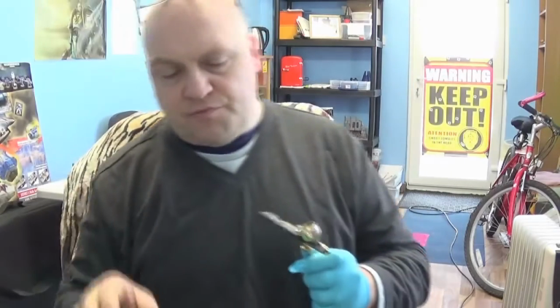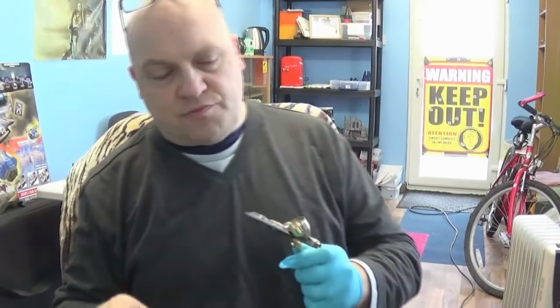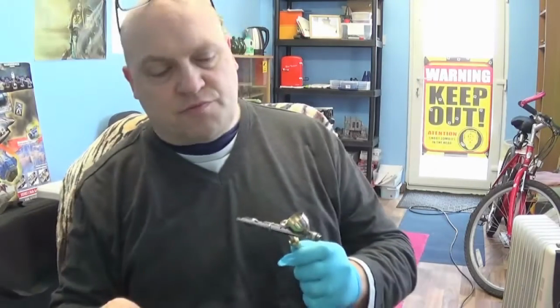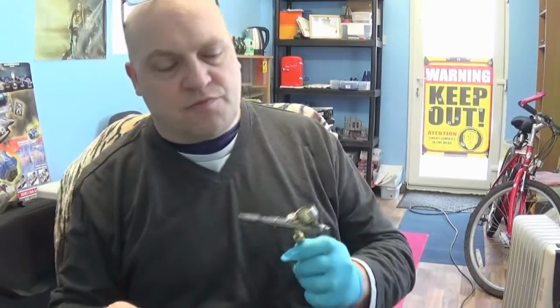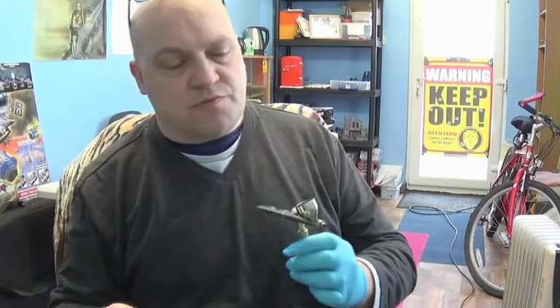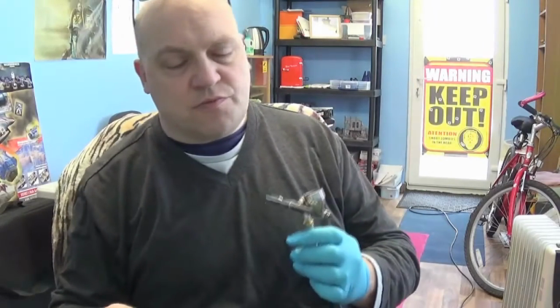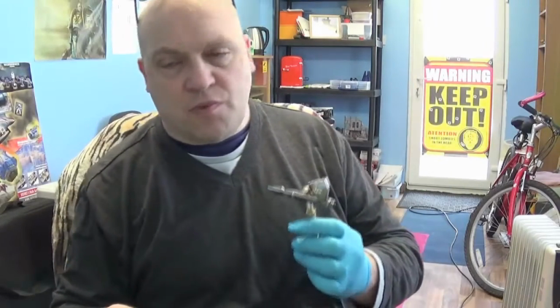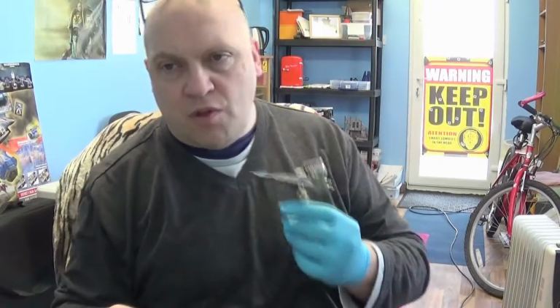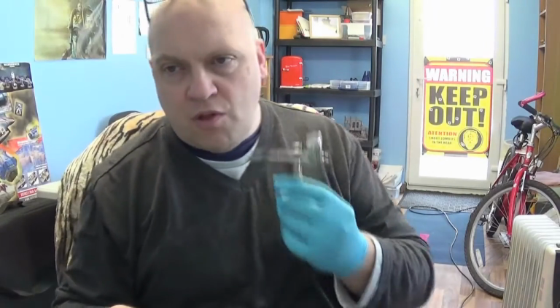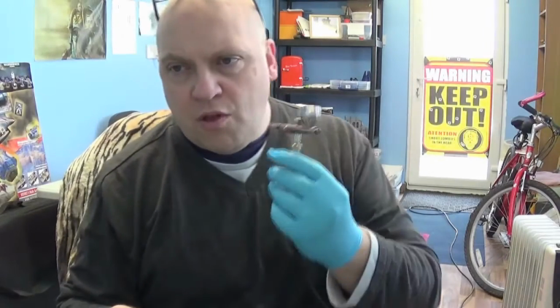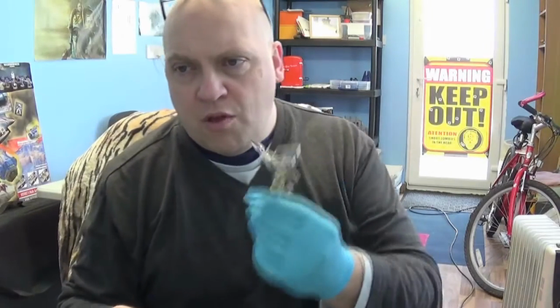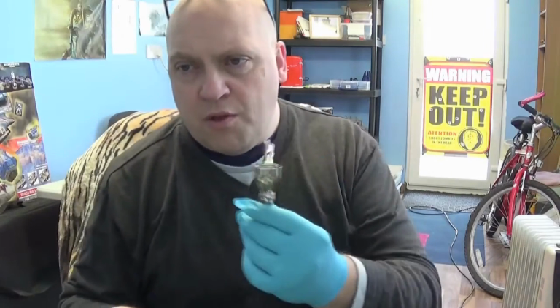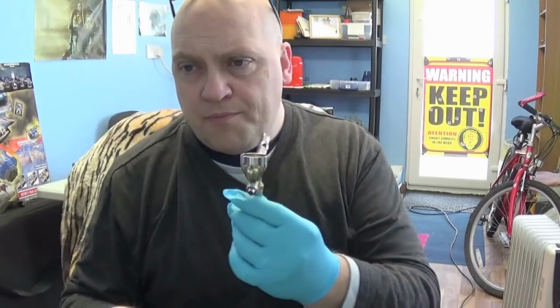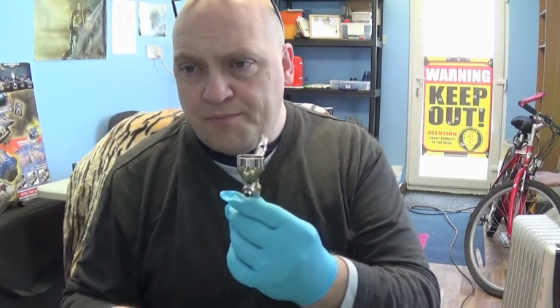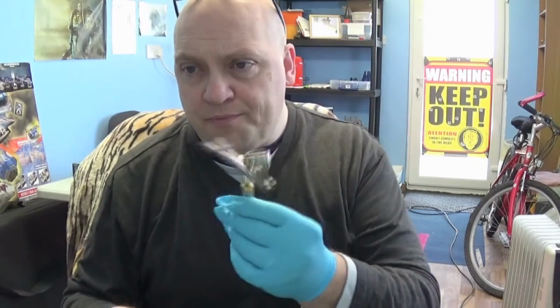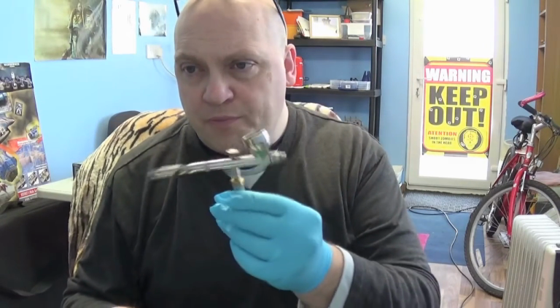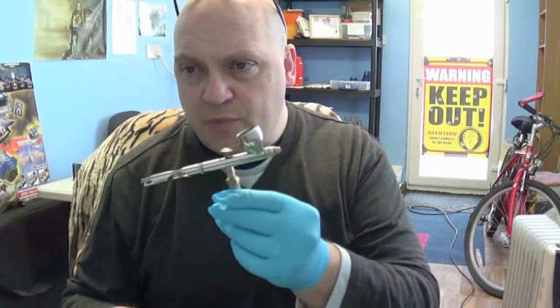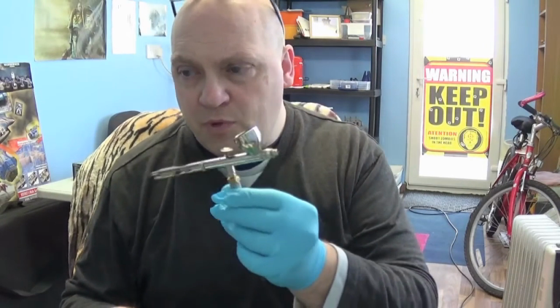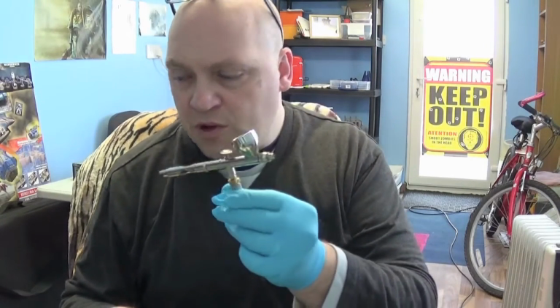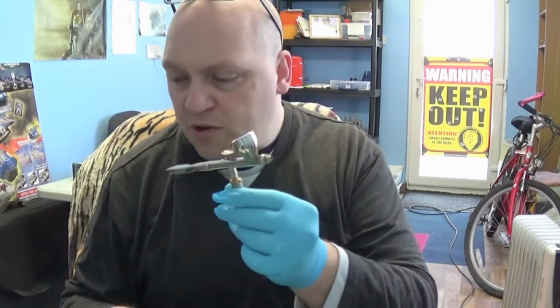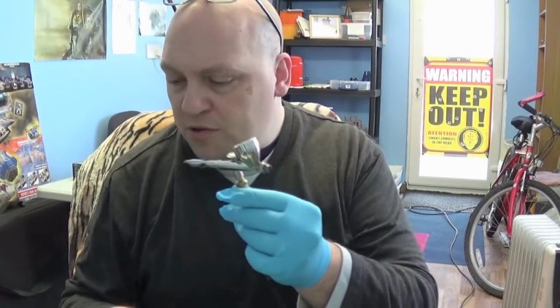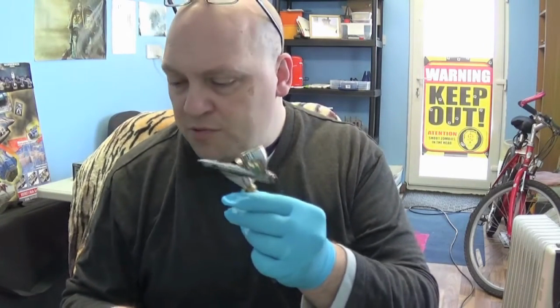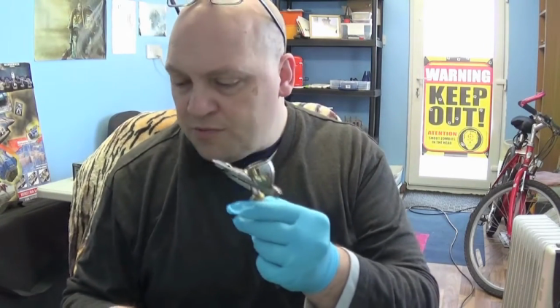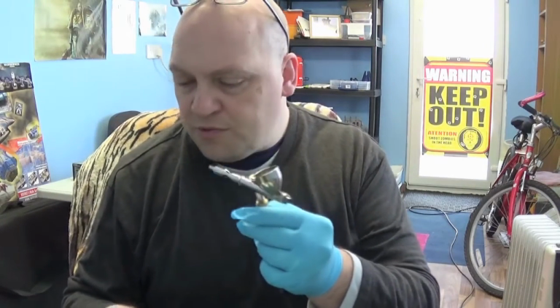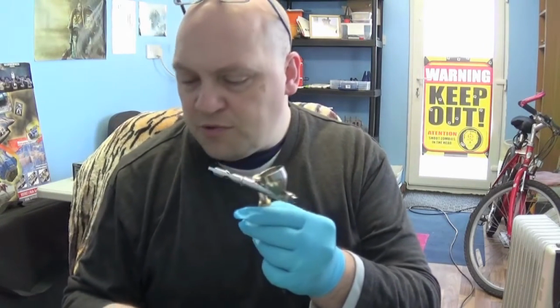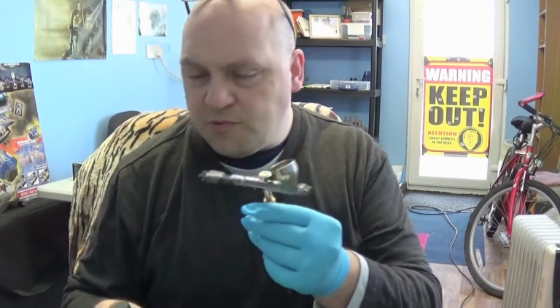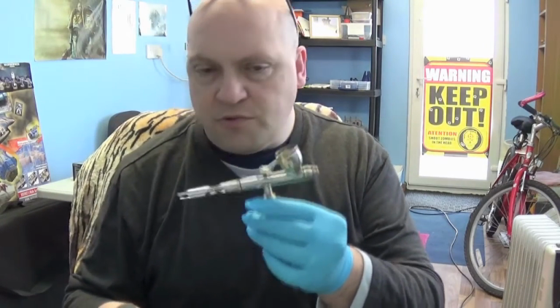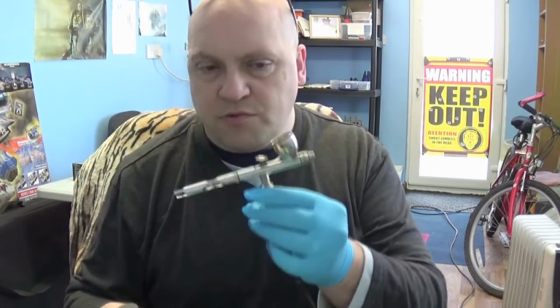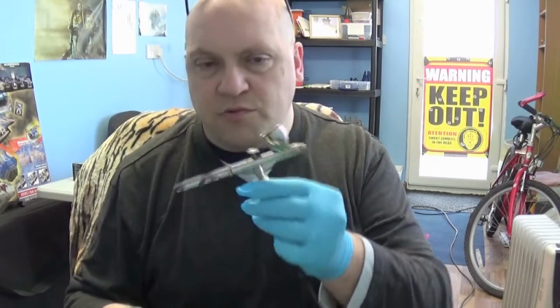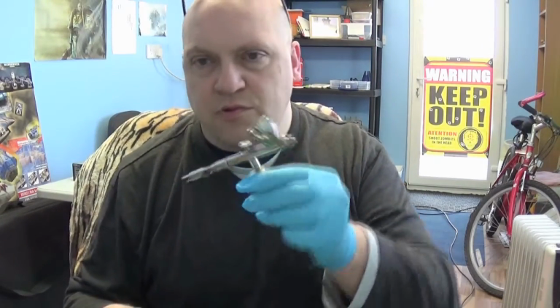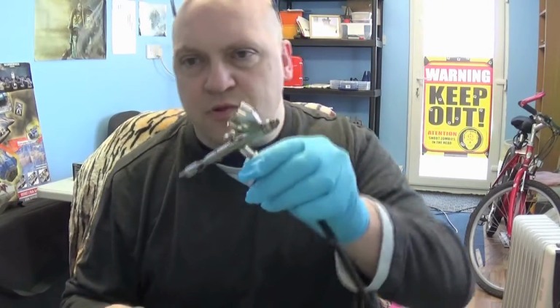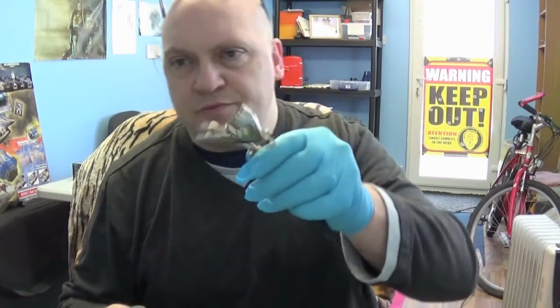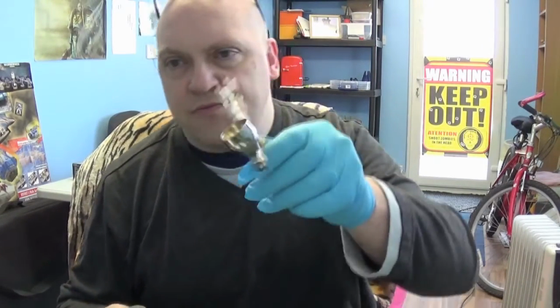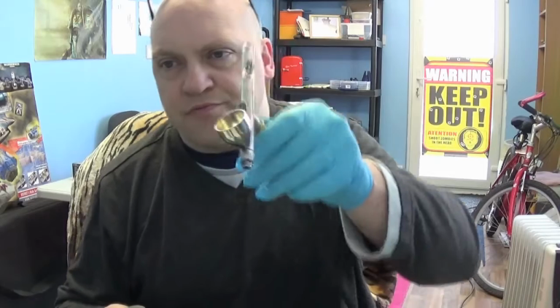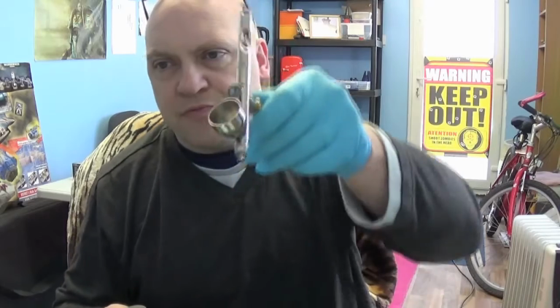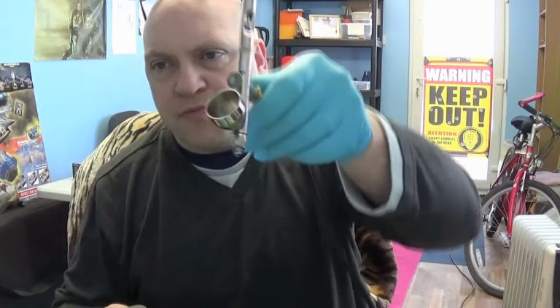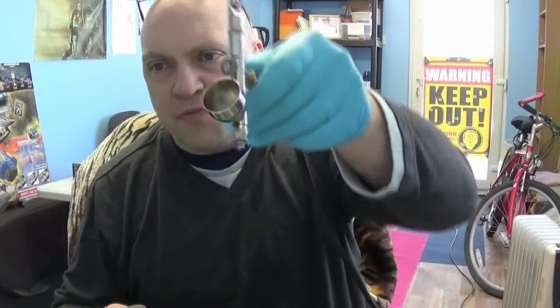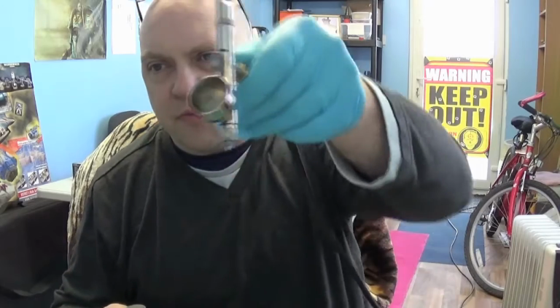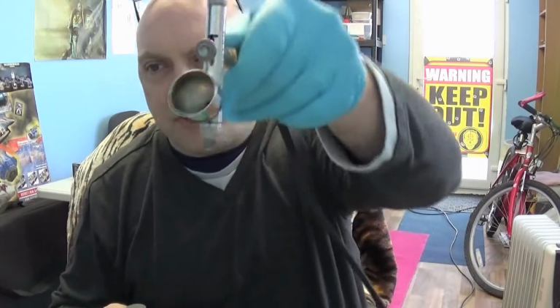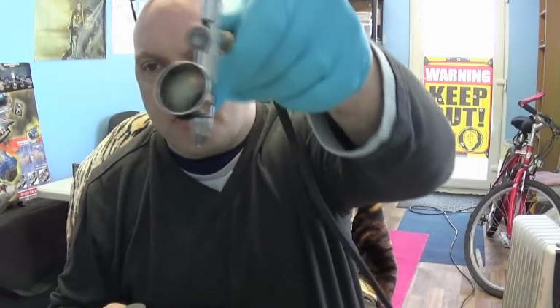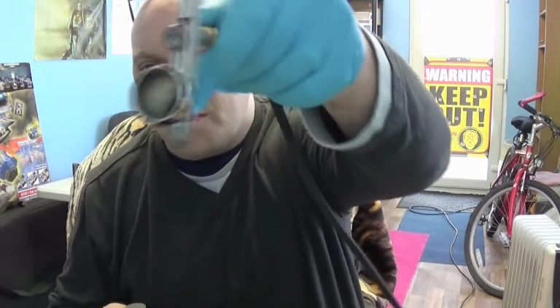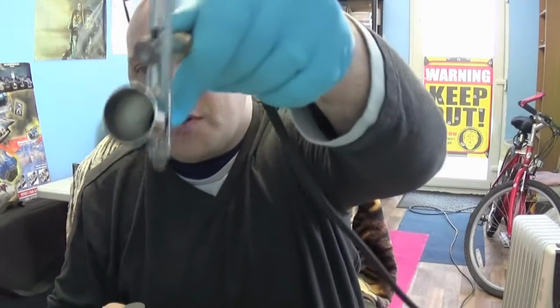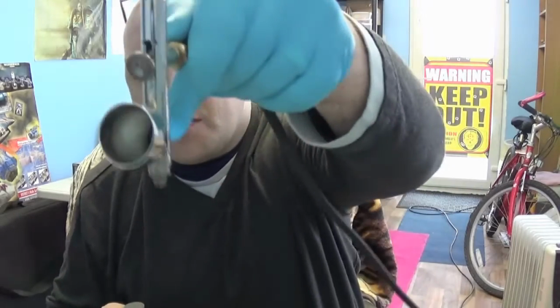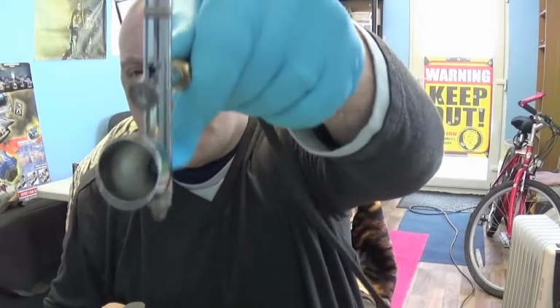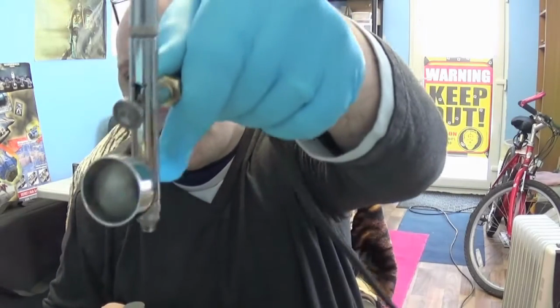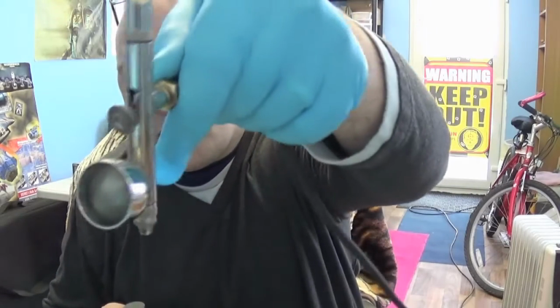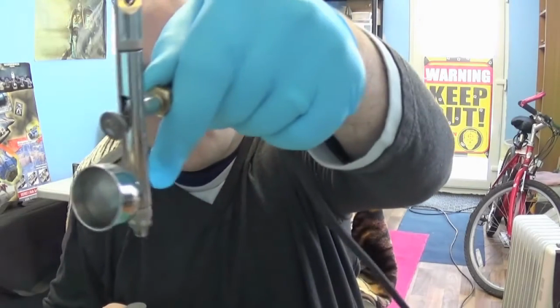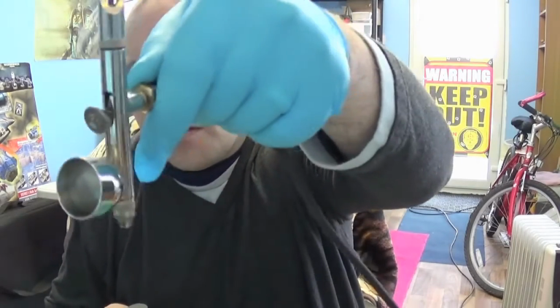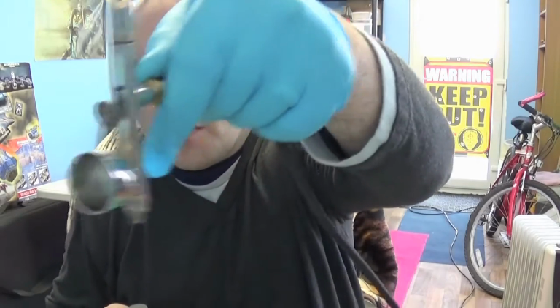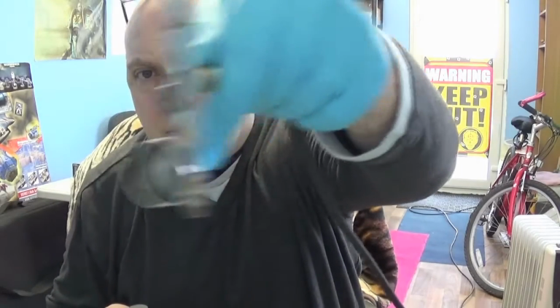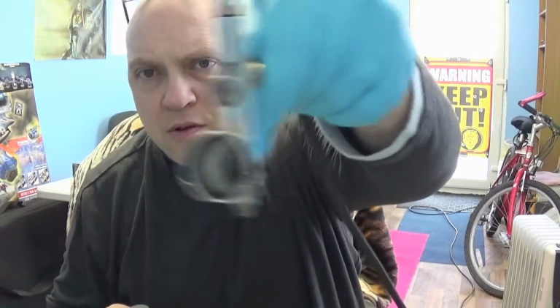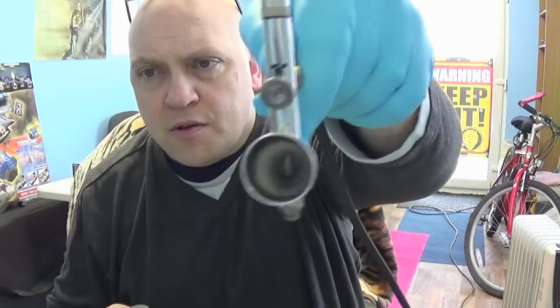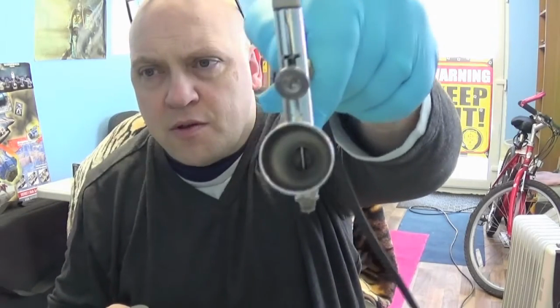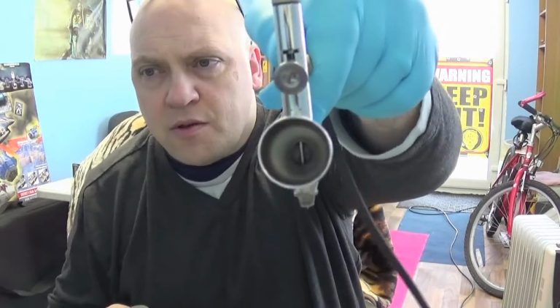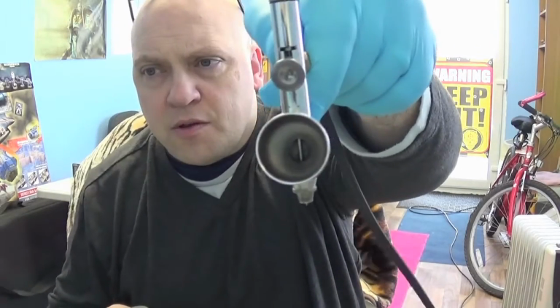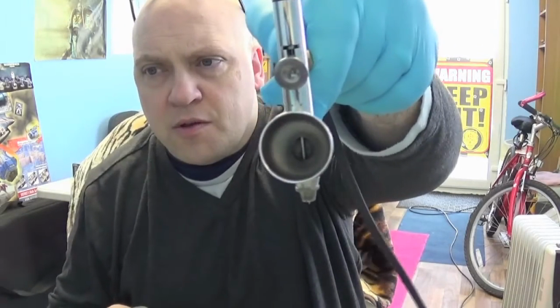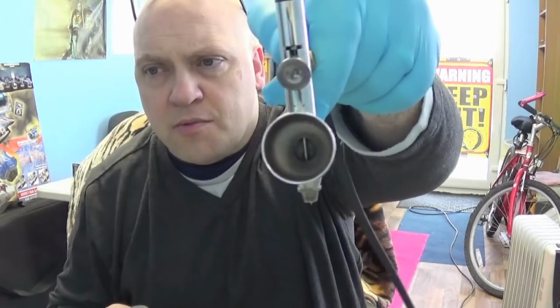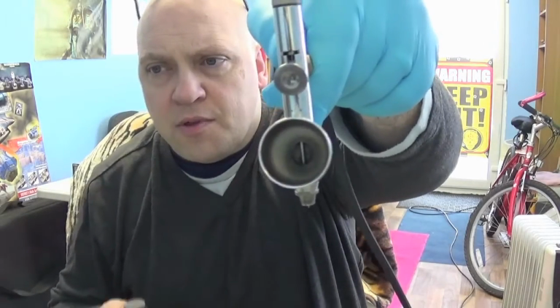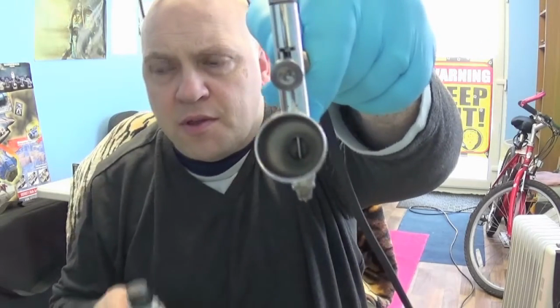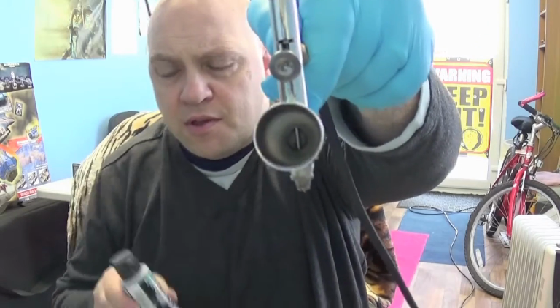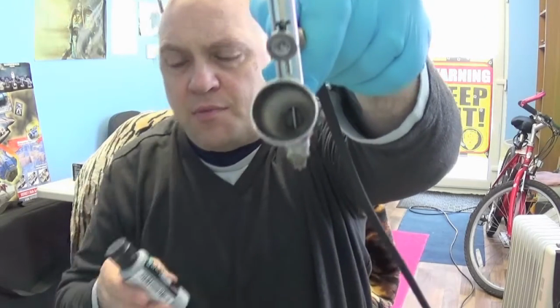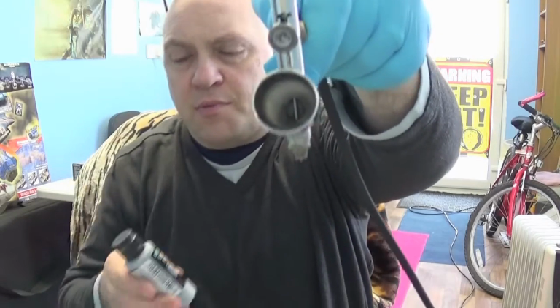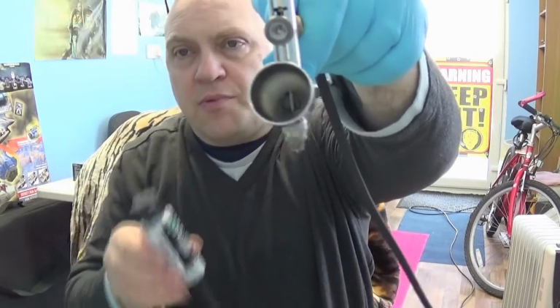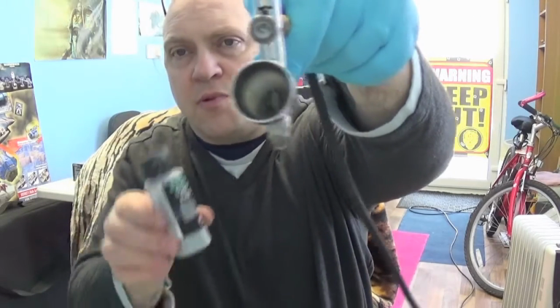Hello and welcome everybody to this episode of airbrushing for beginners. In this episode I'm going to show you how to quickly change colours from one to the next.